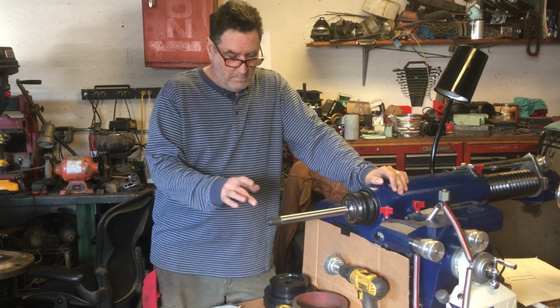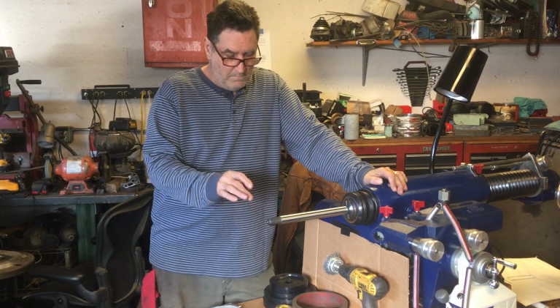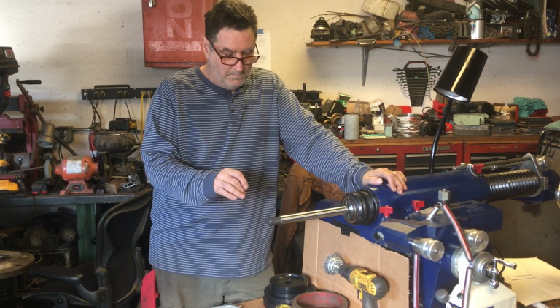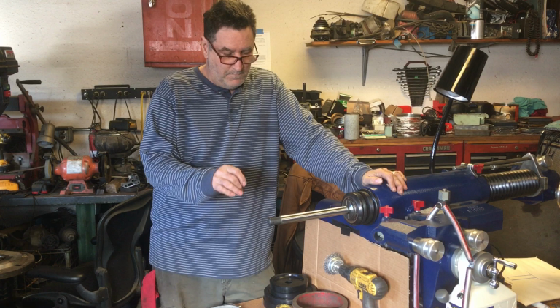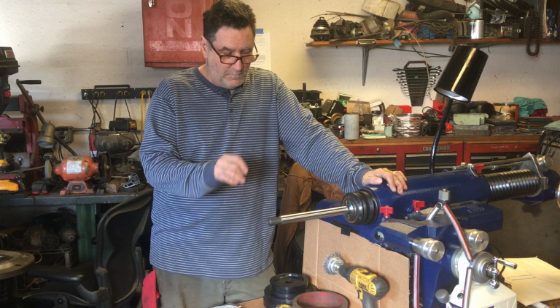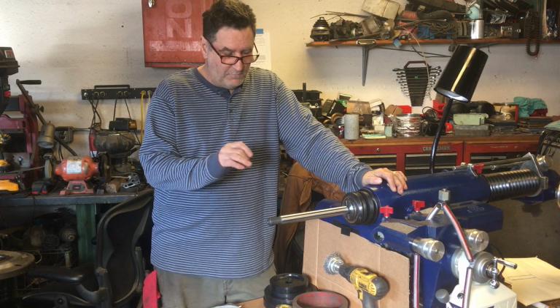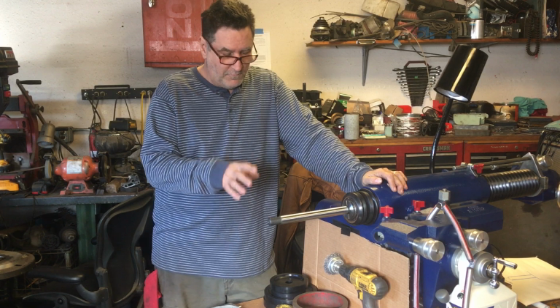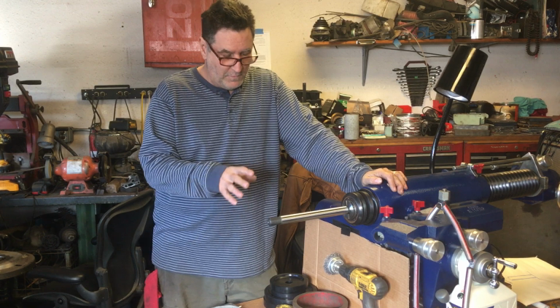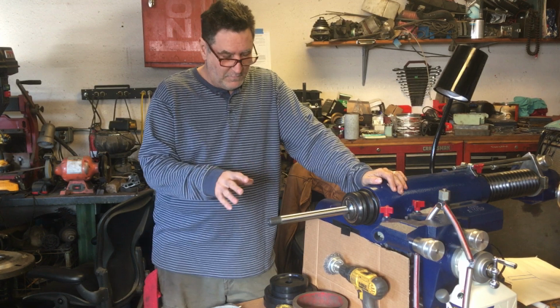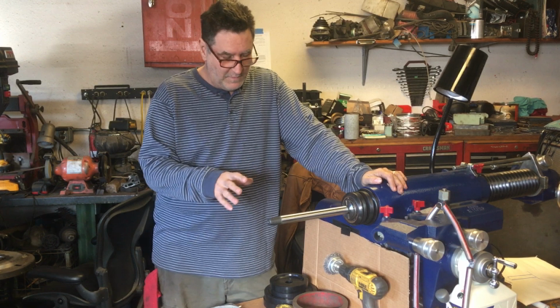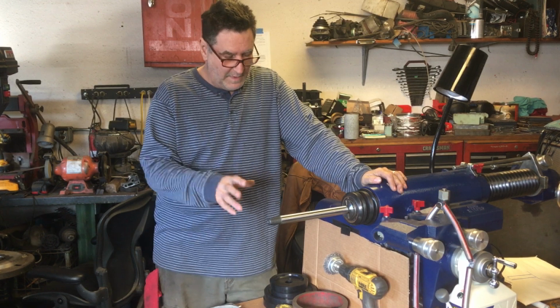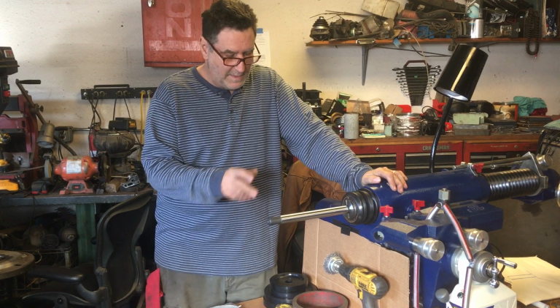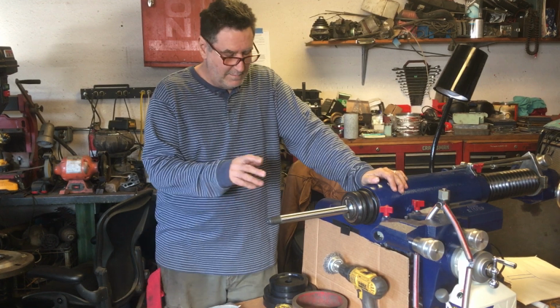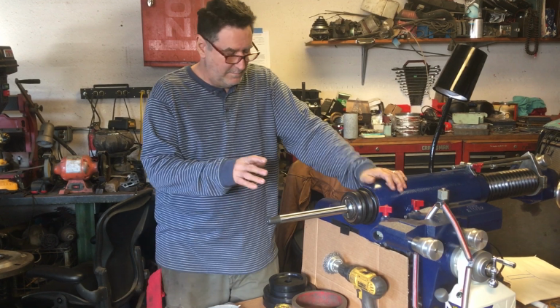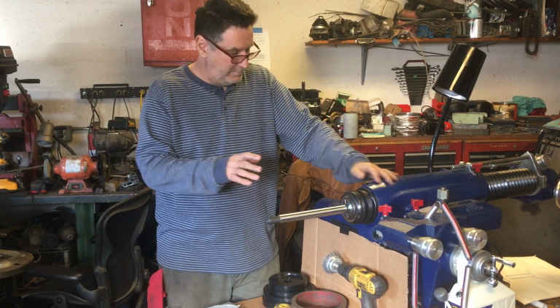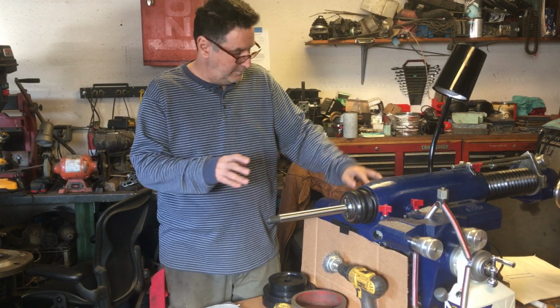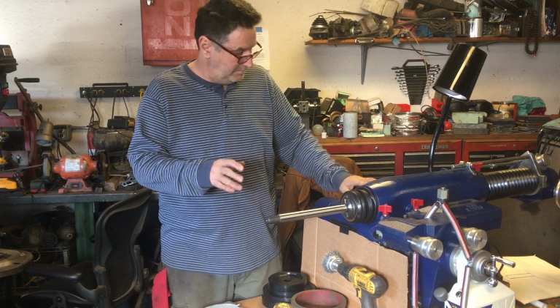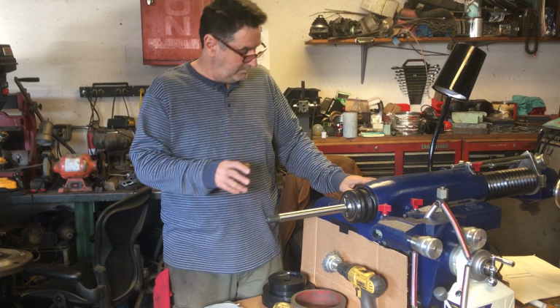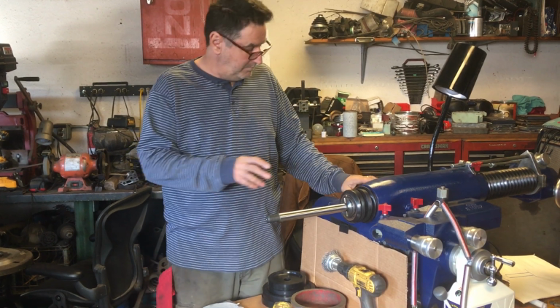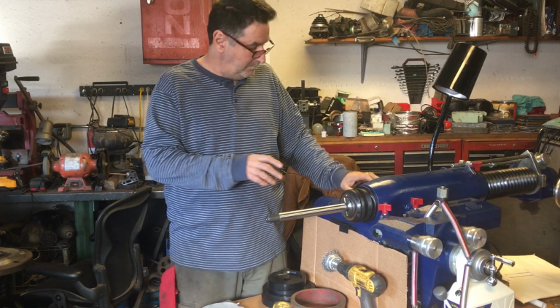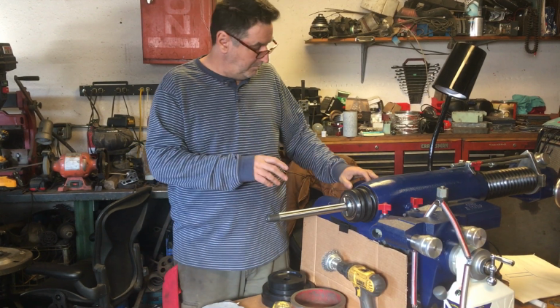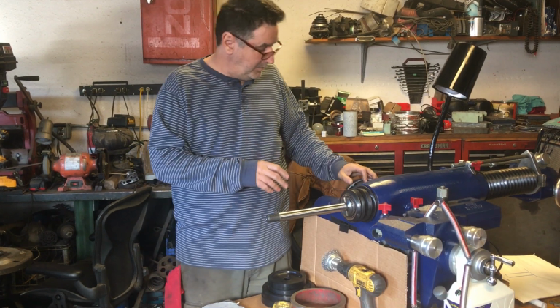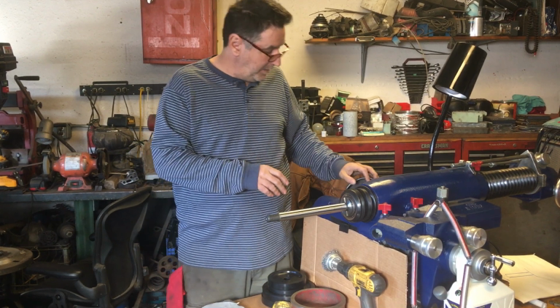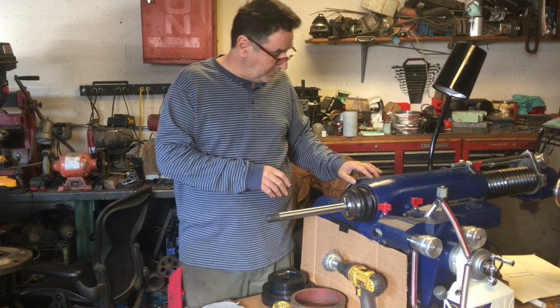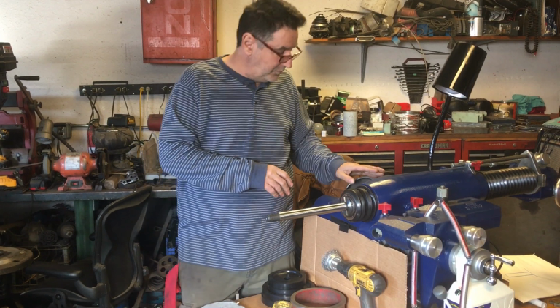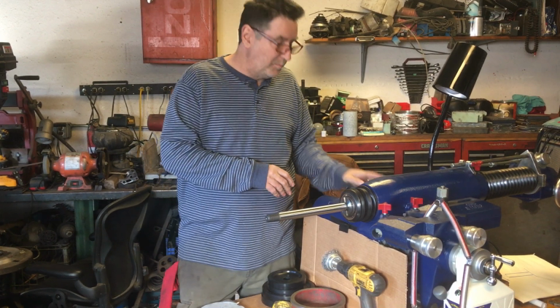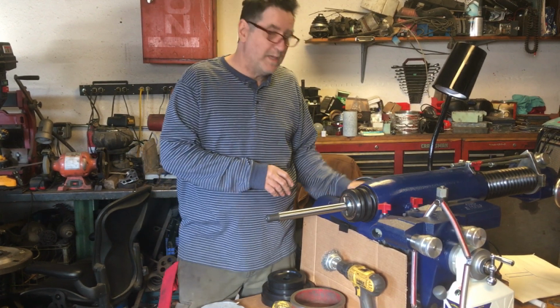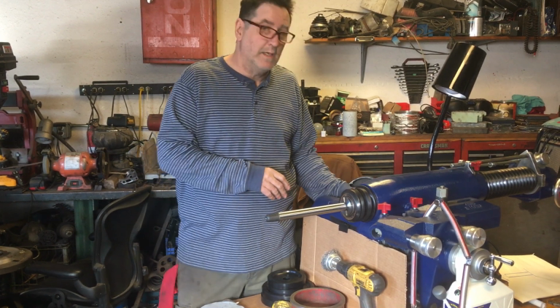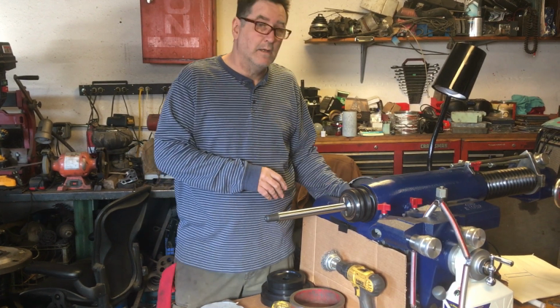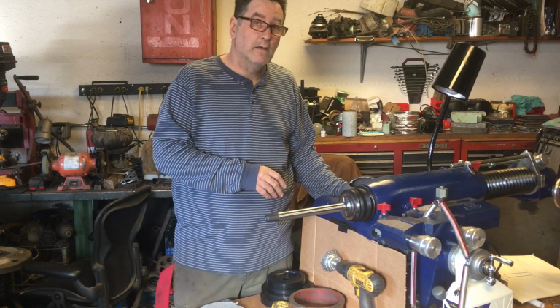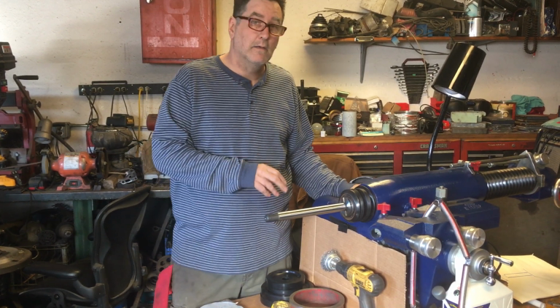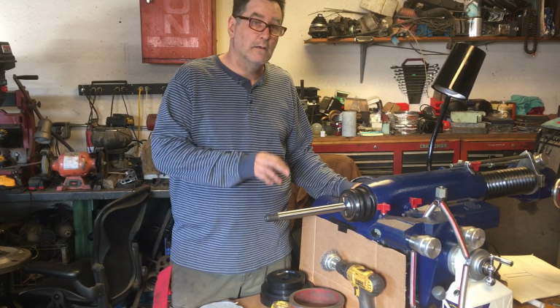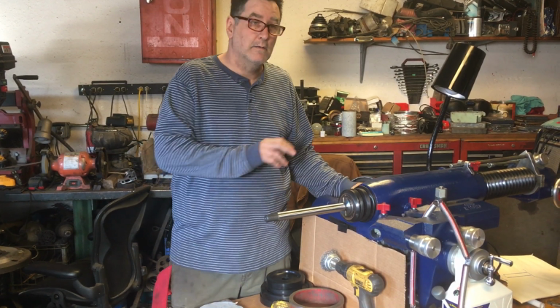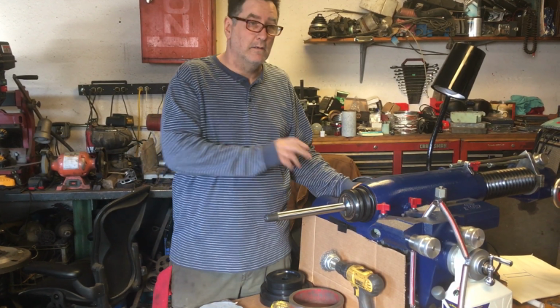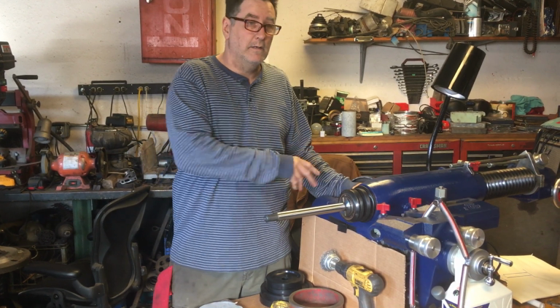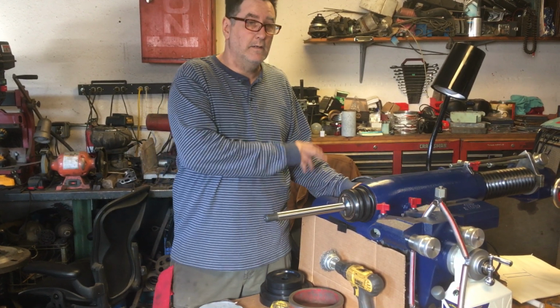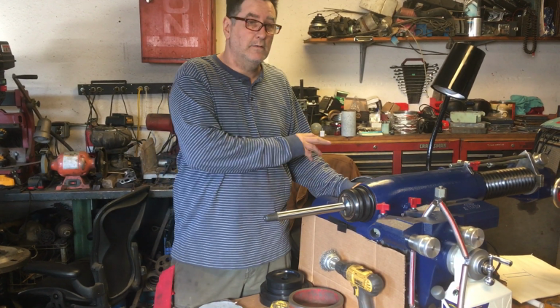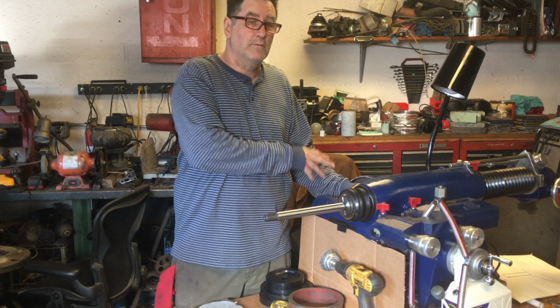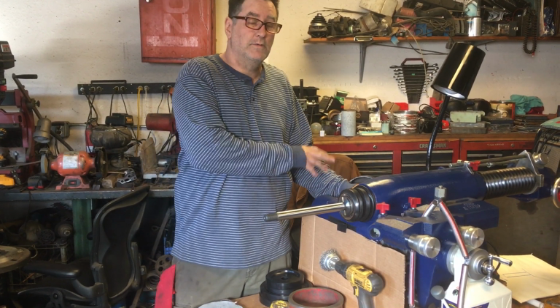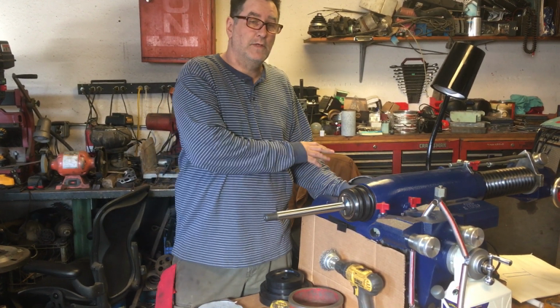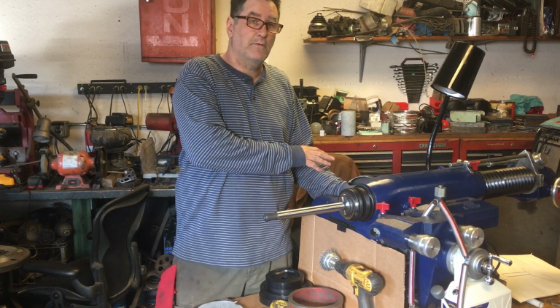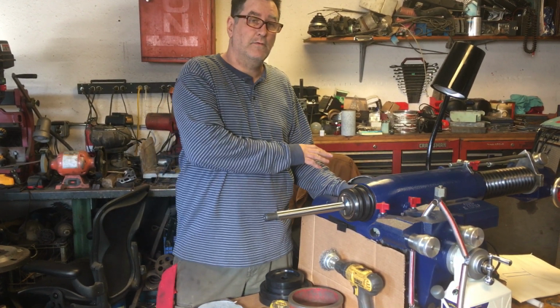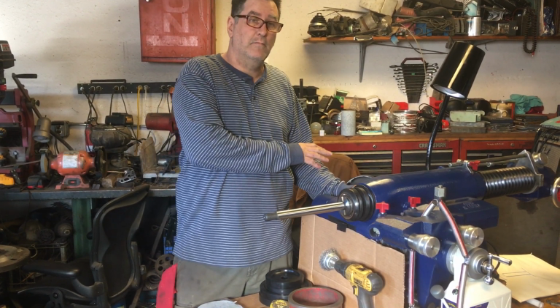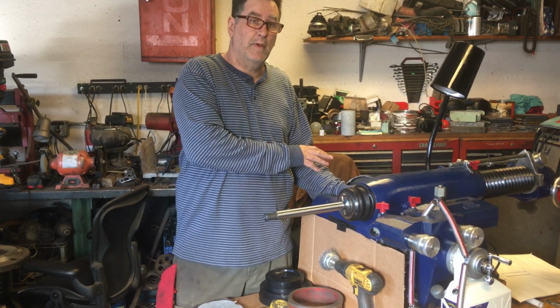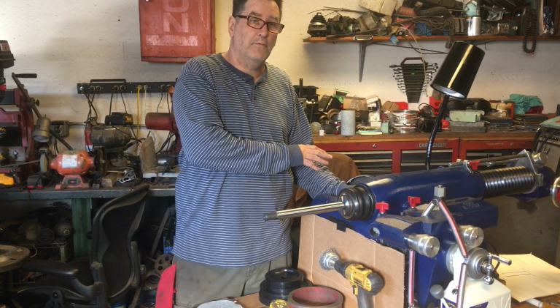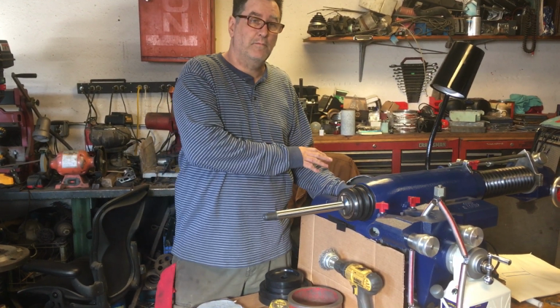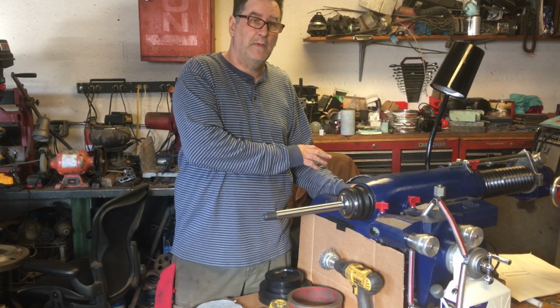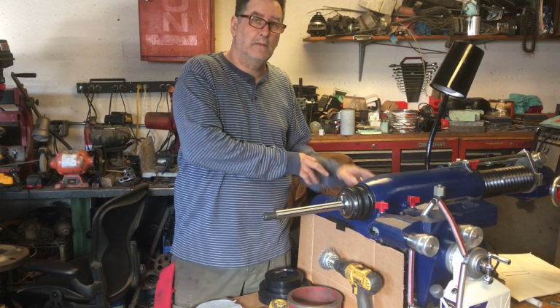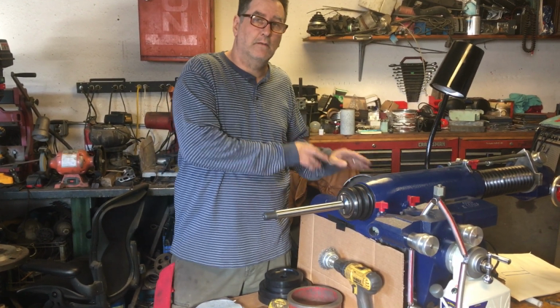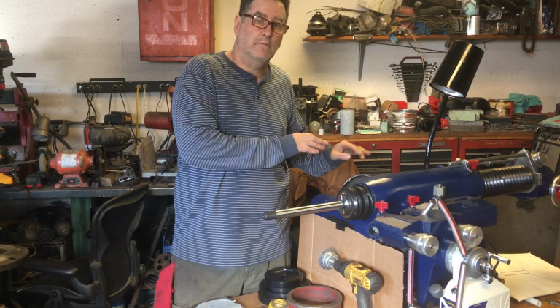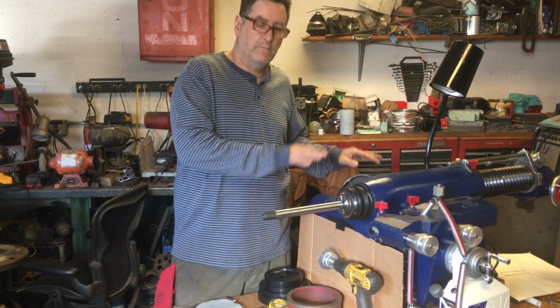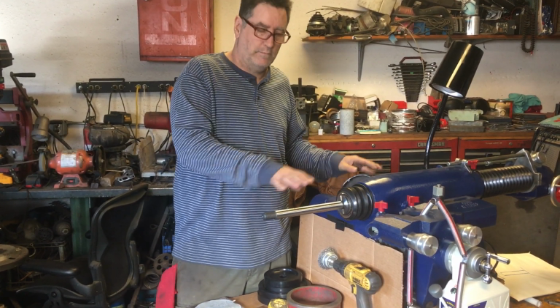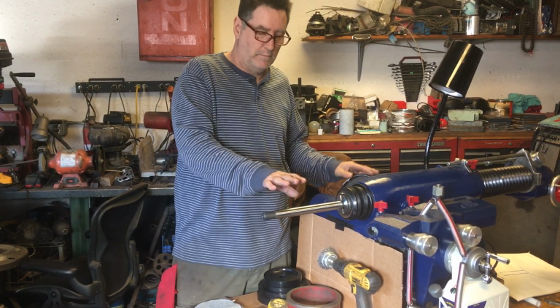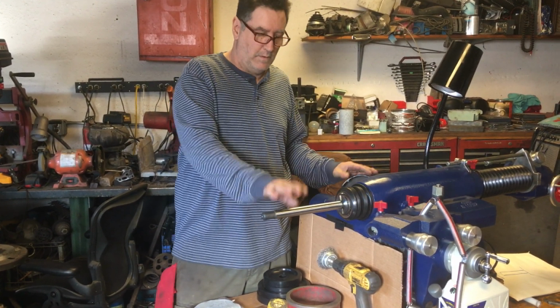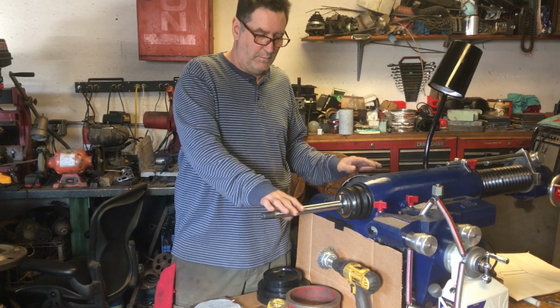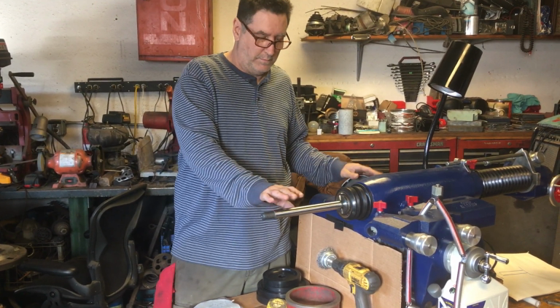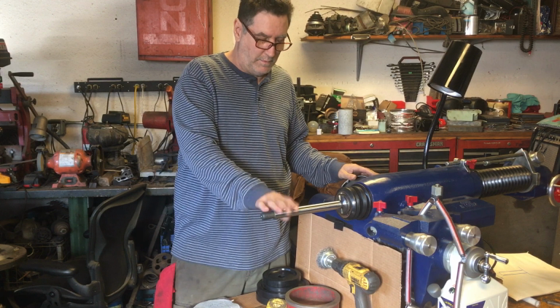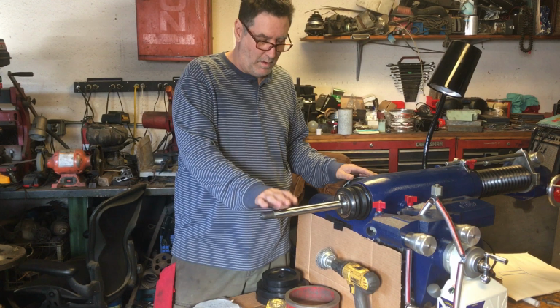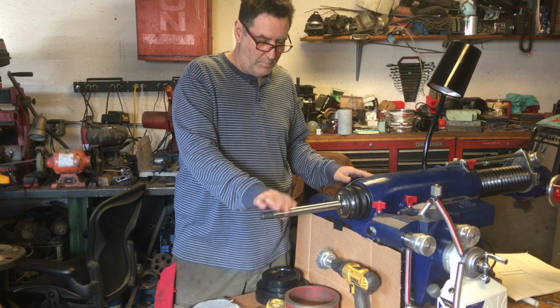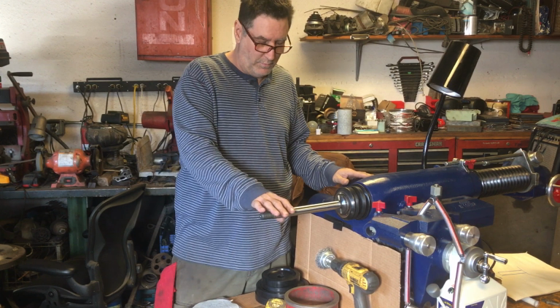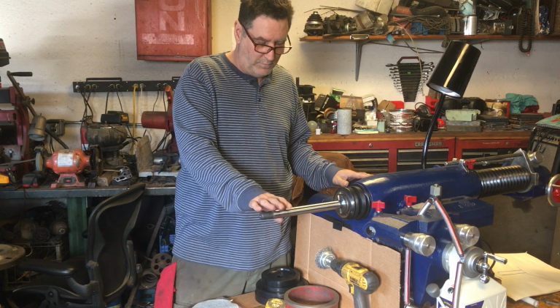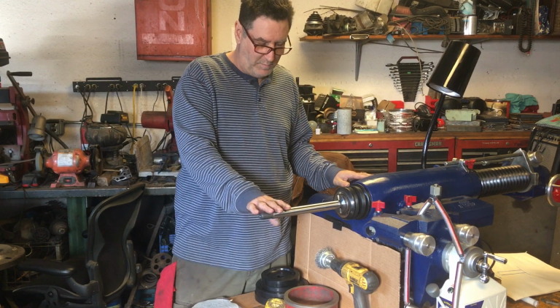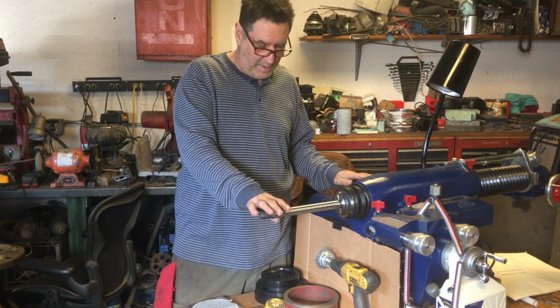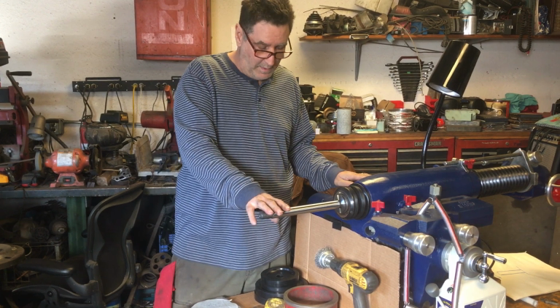The first thing is belt speed. You need to adjust the belt speed to the slowest arbor speed.